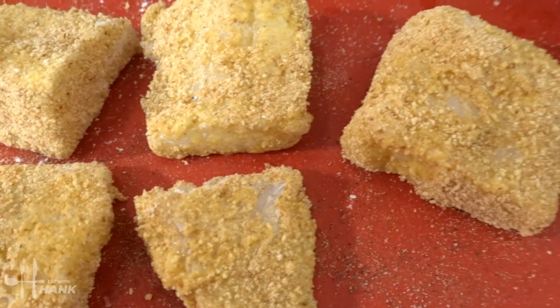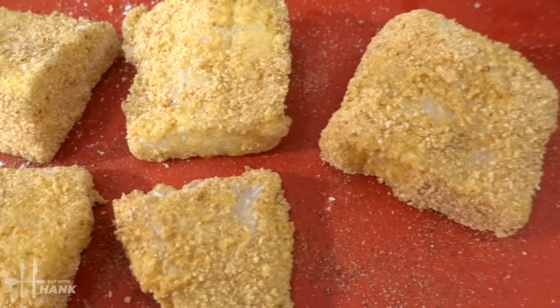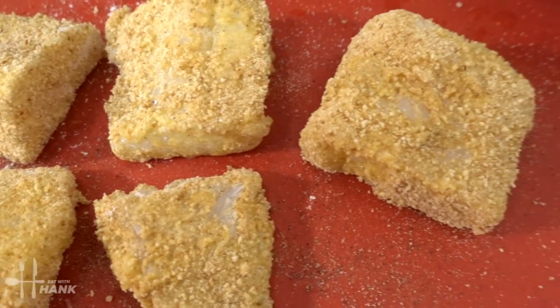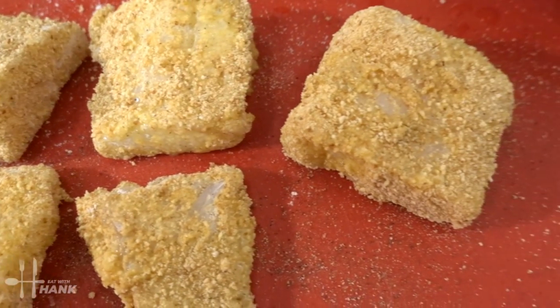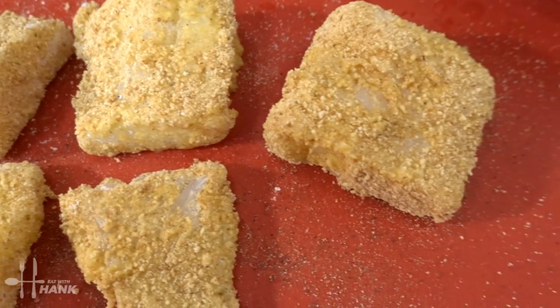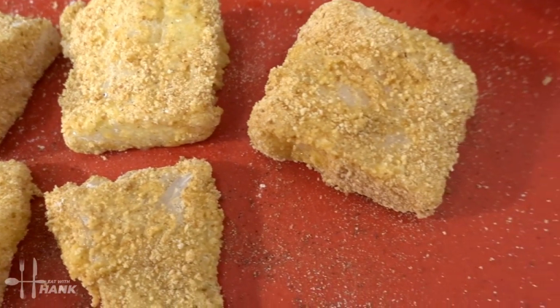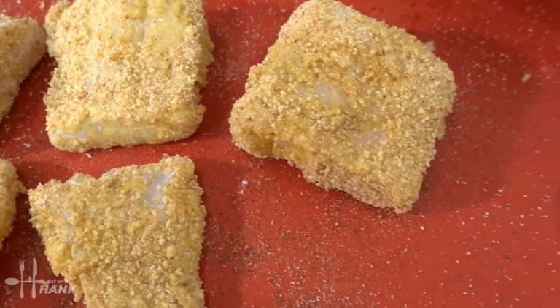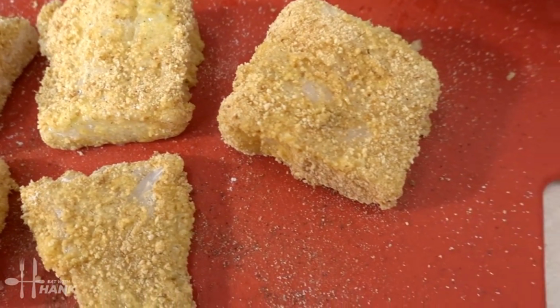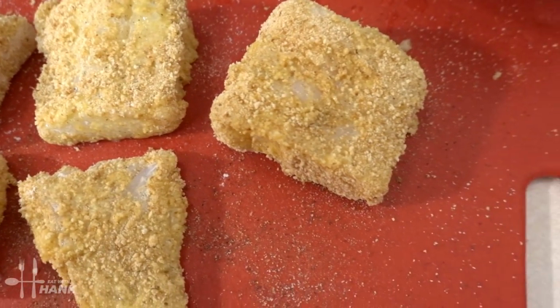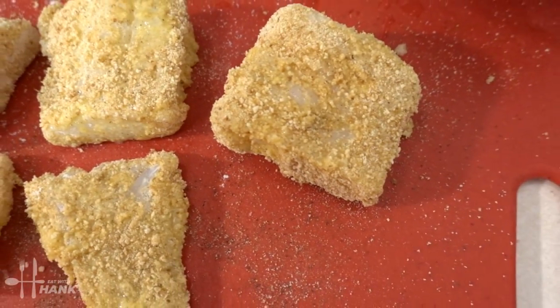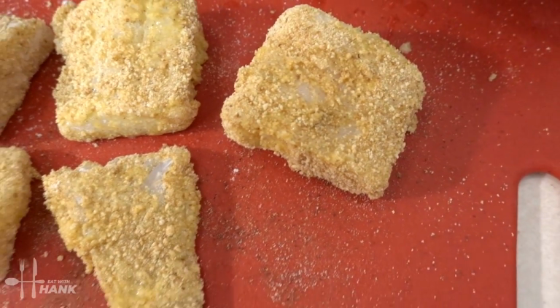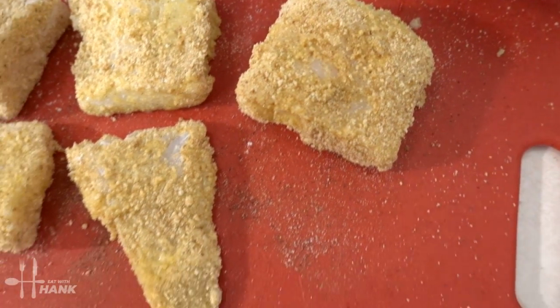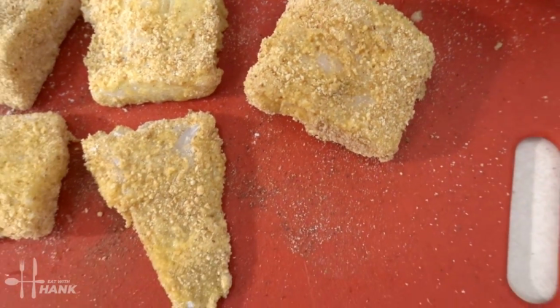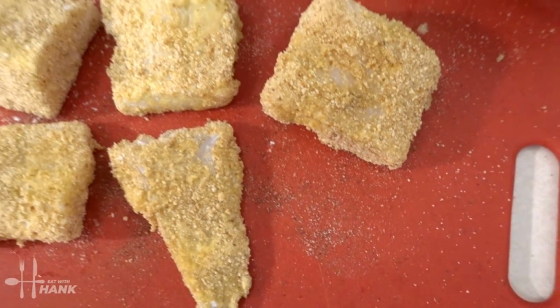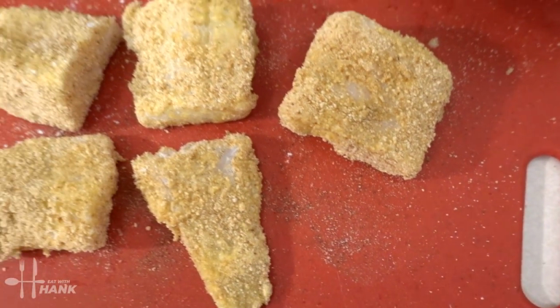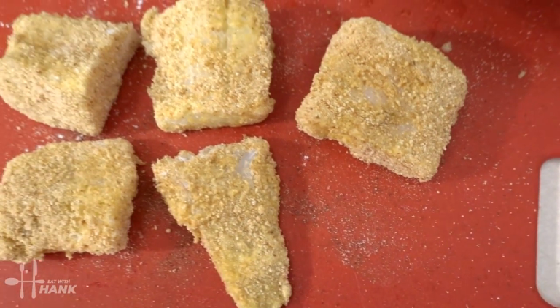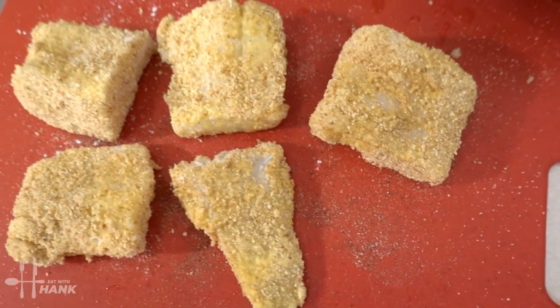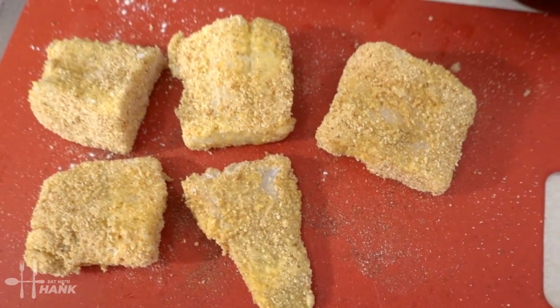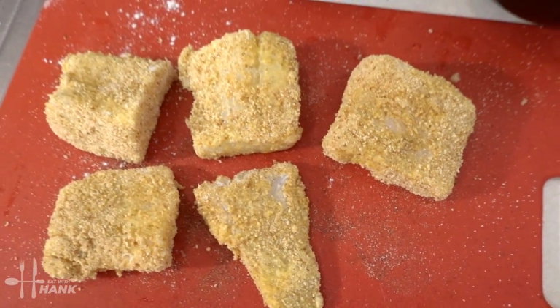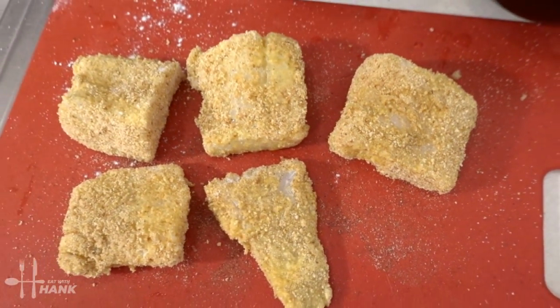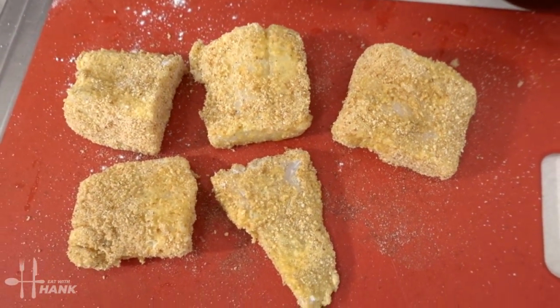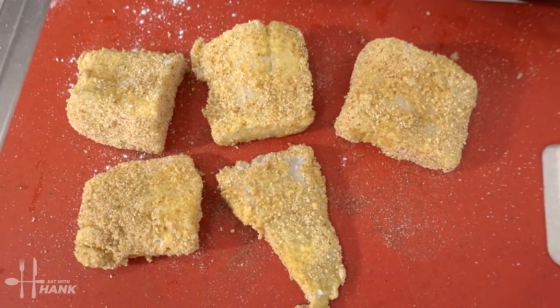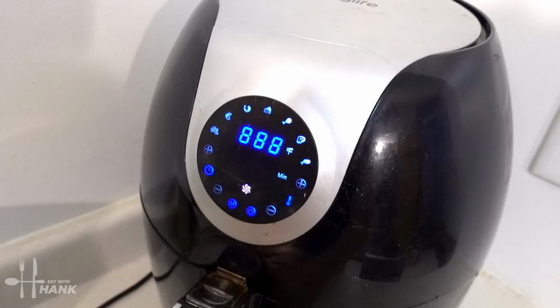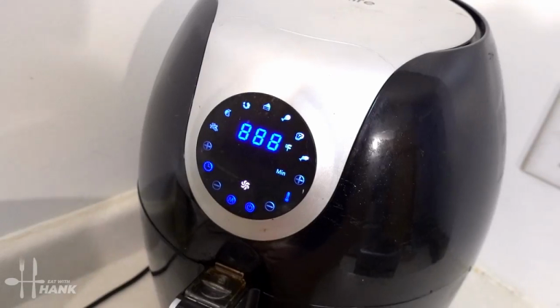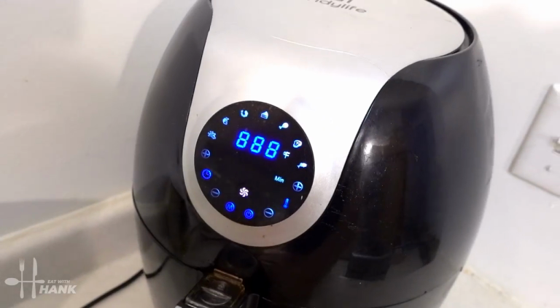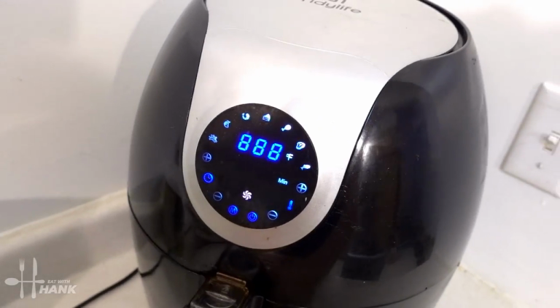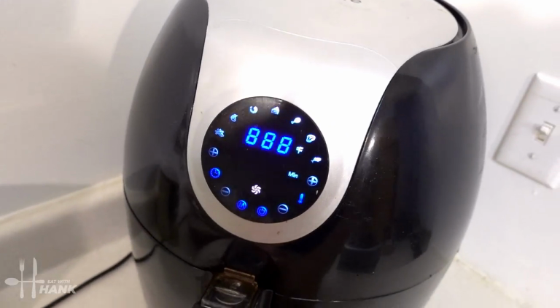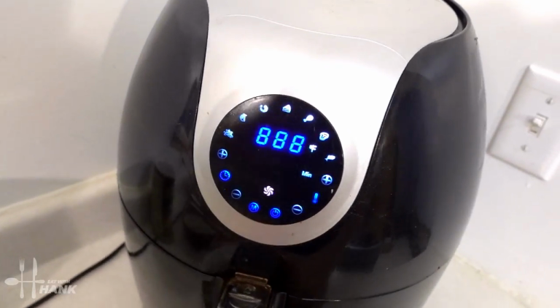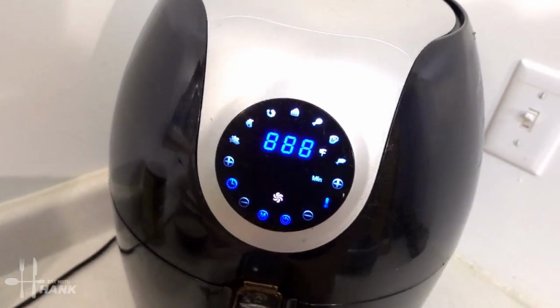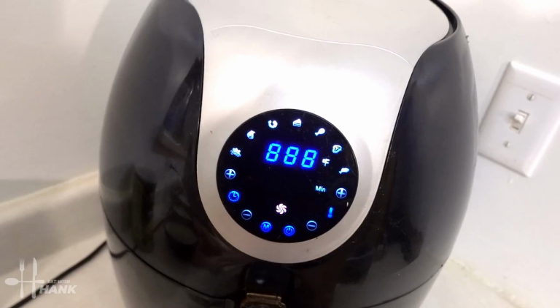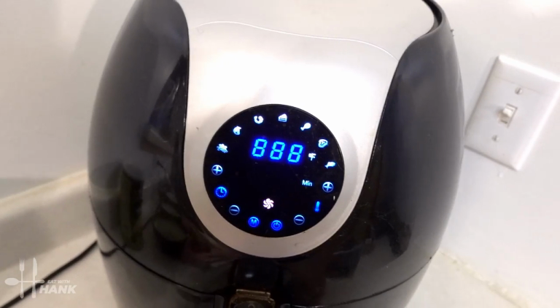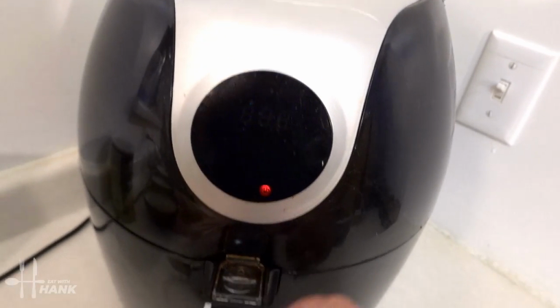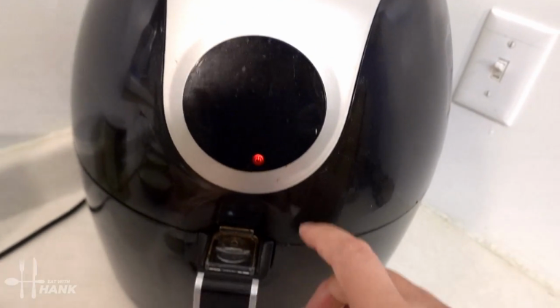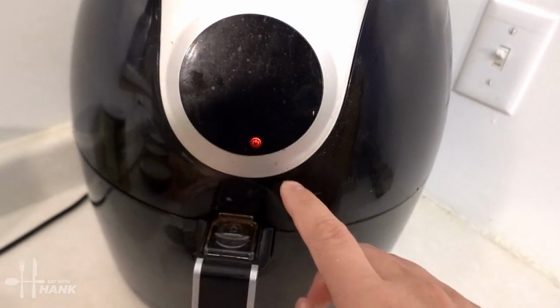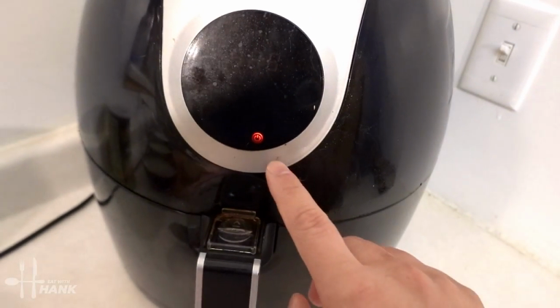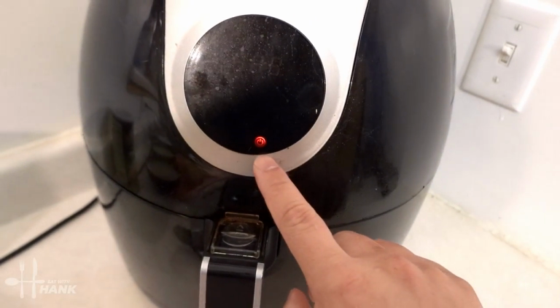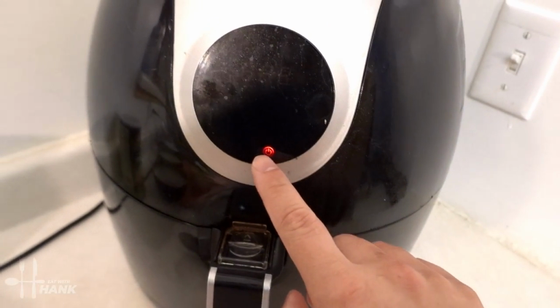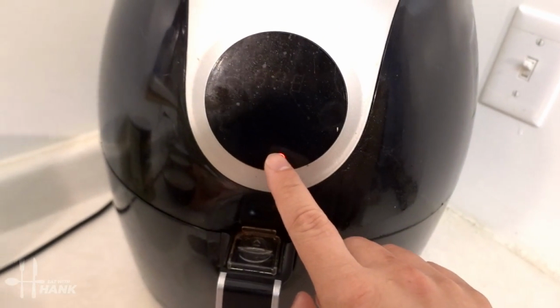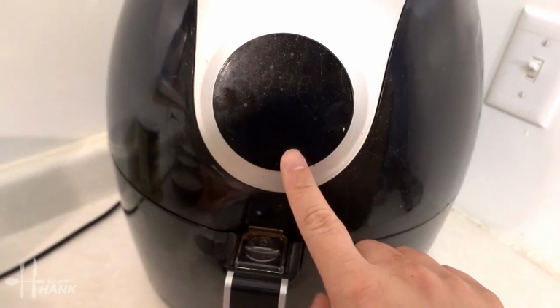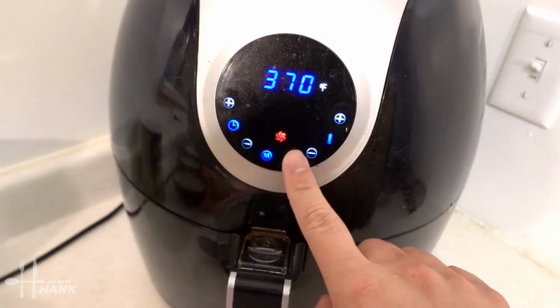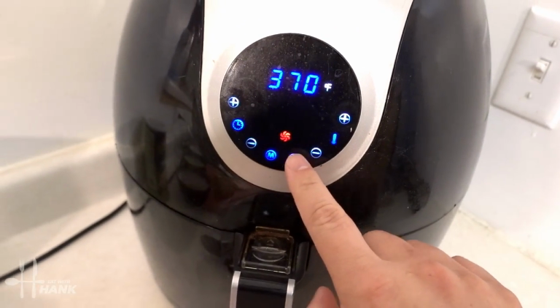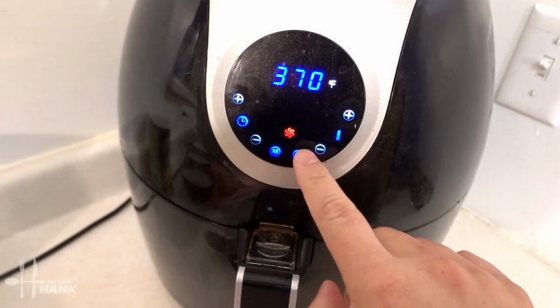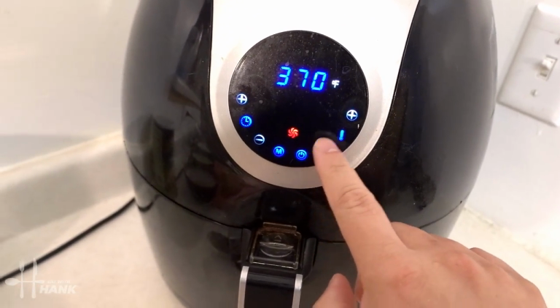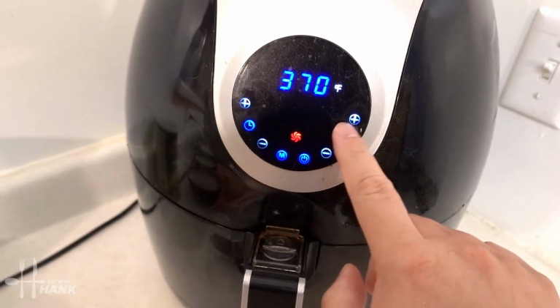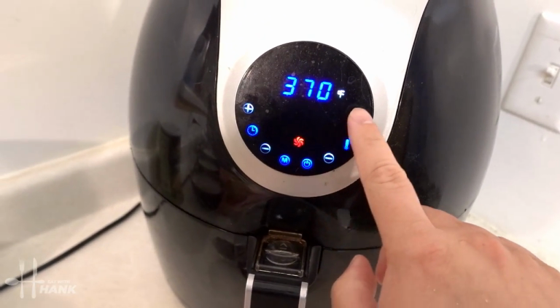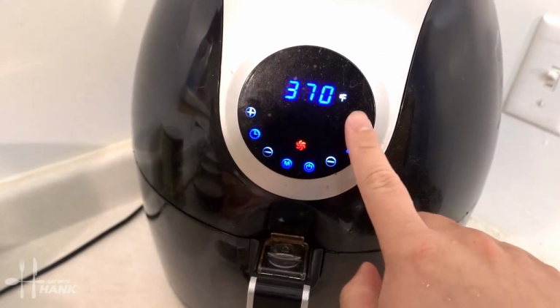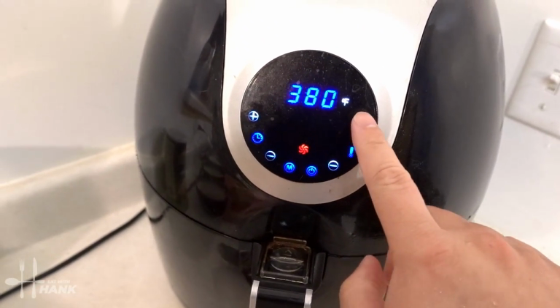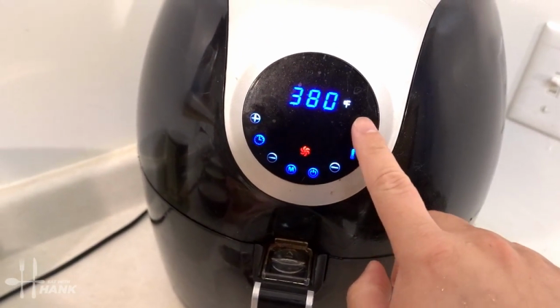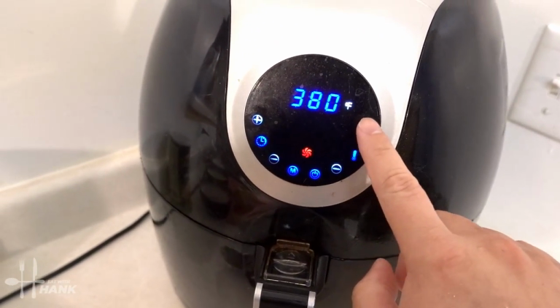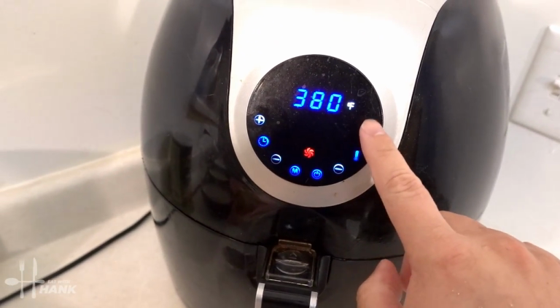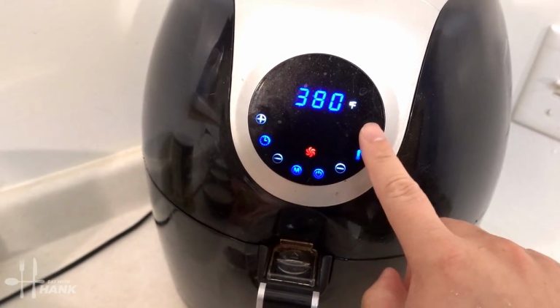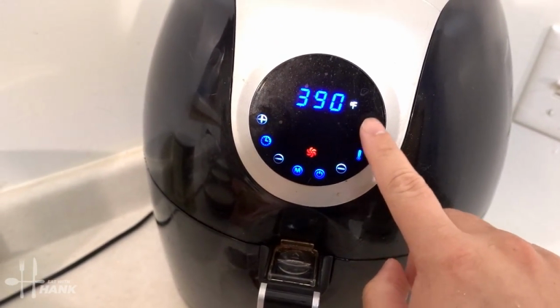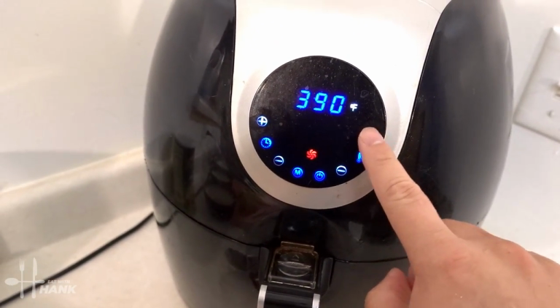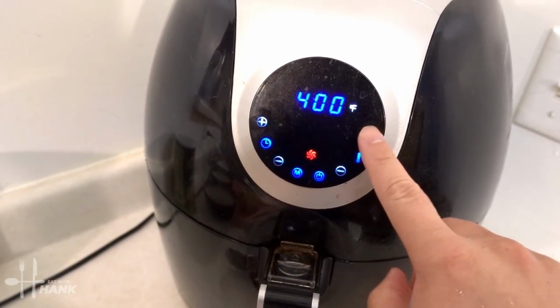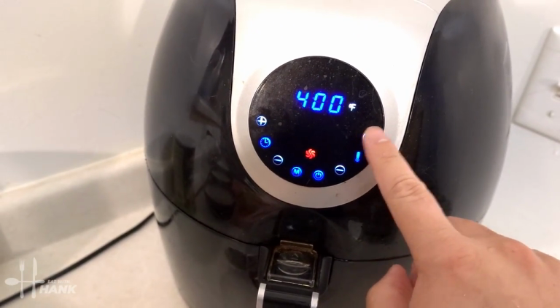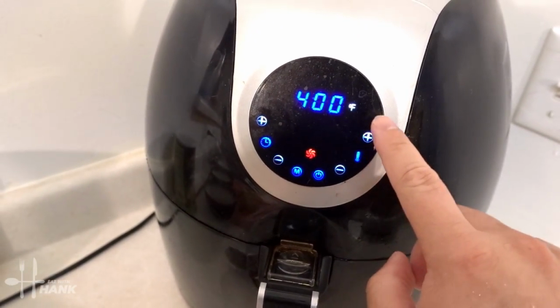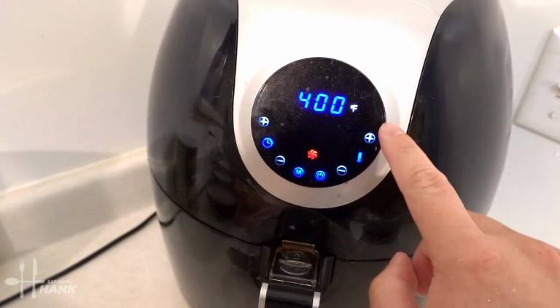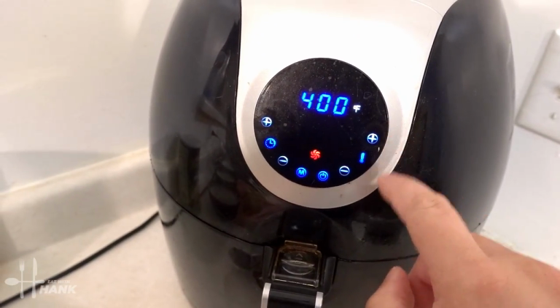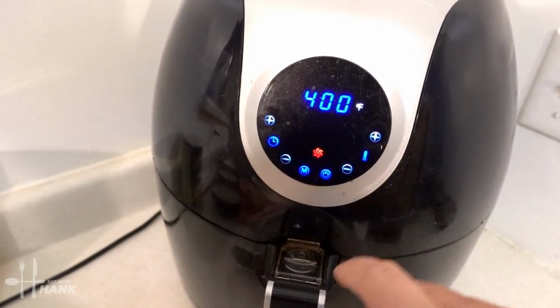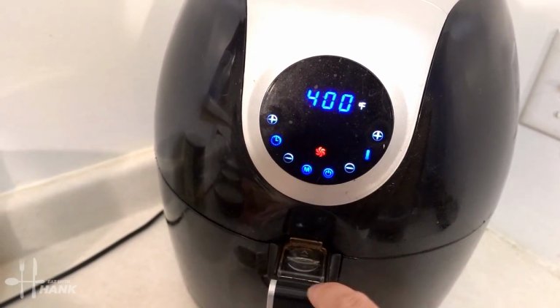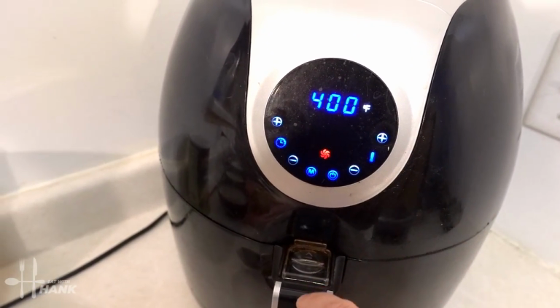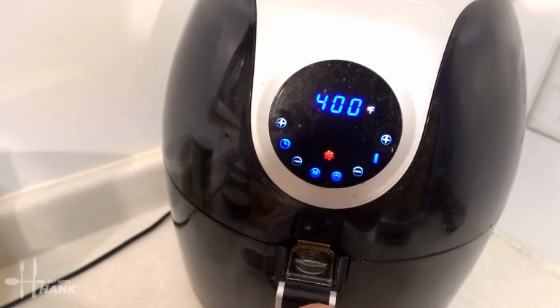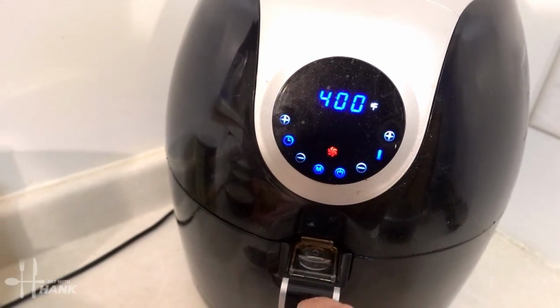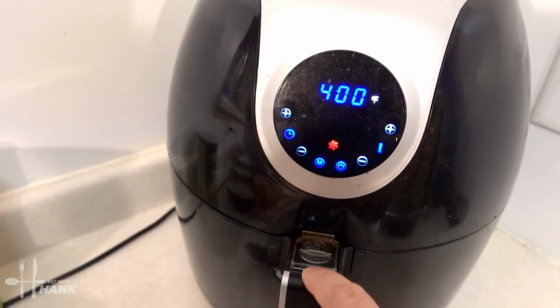And now we're going to preheat the air fryer. We're going to preheat the air fryer at 400 degrees and we'll be back.